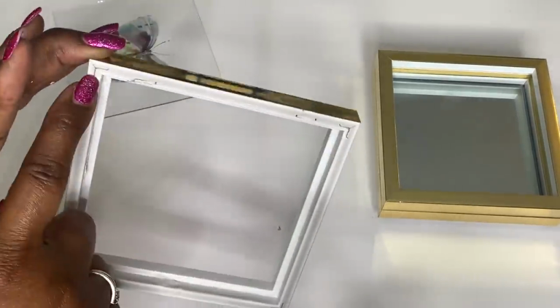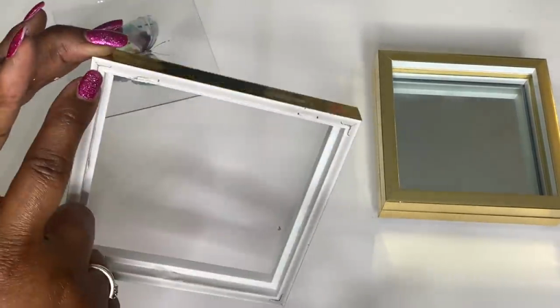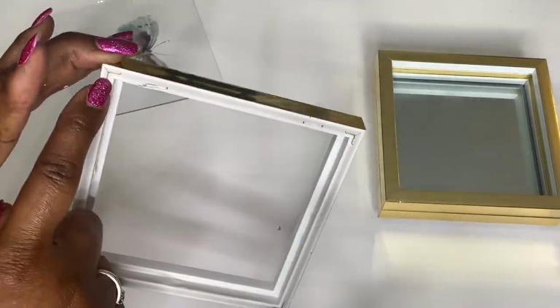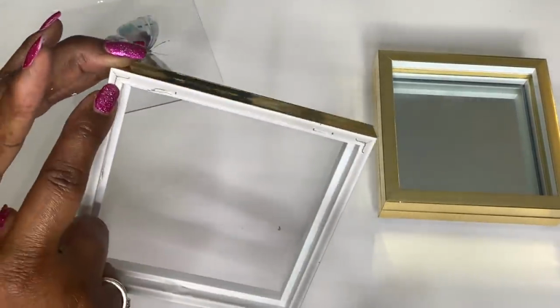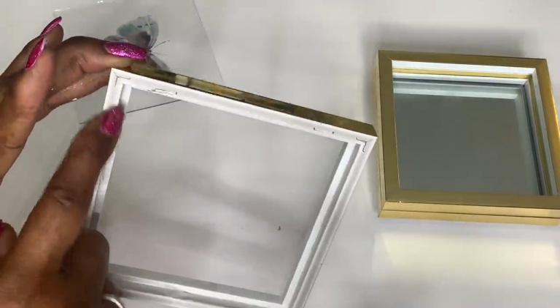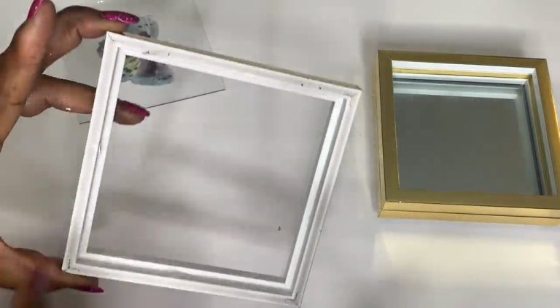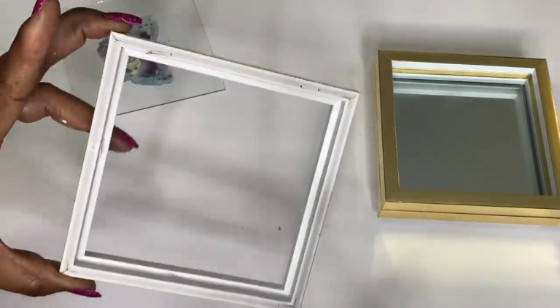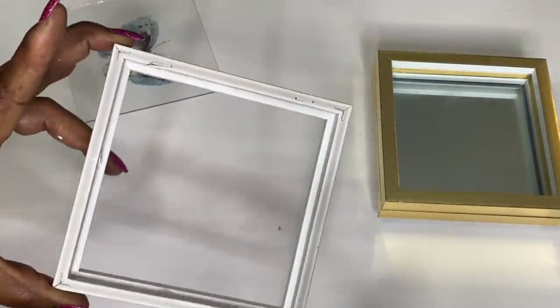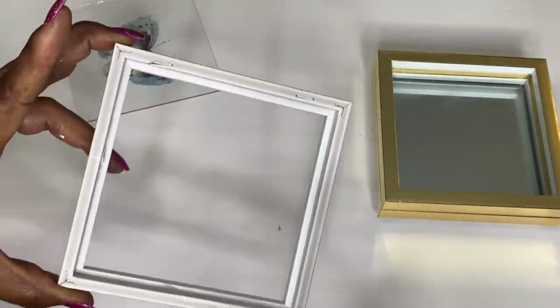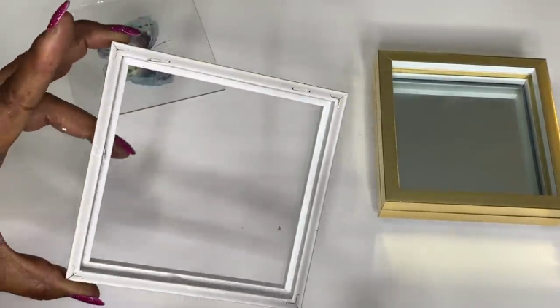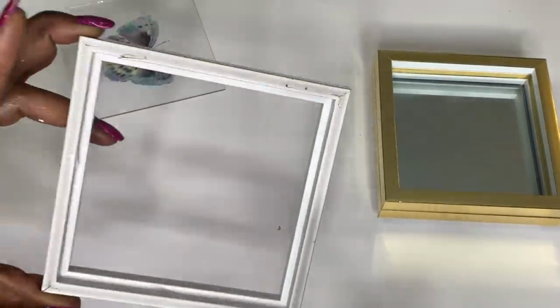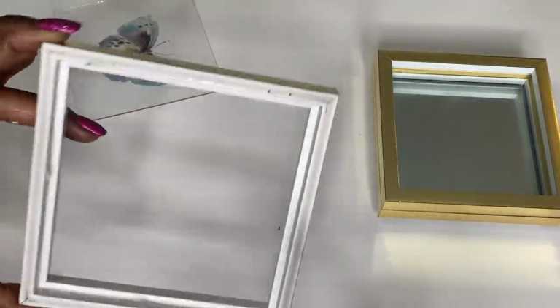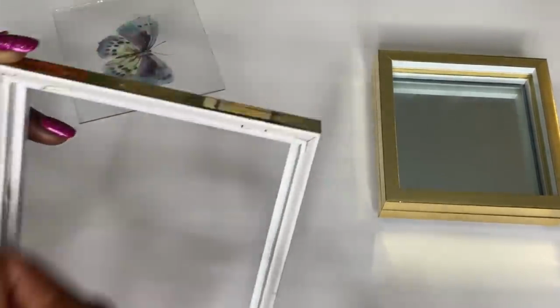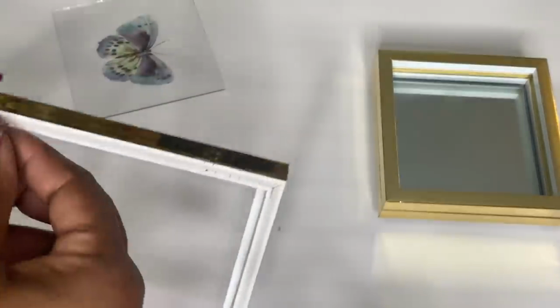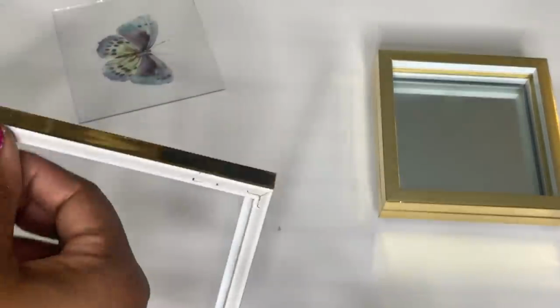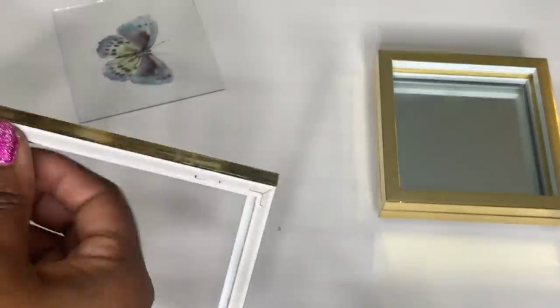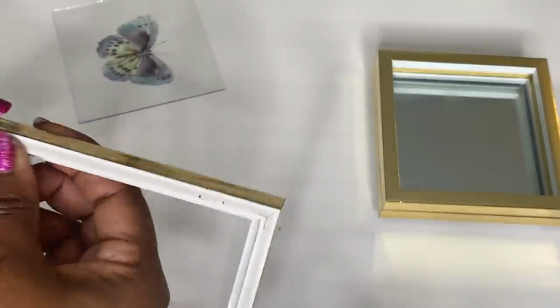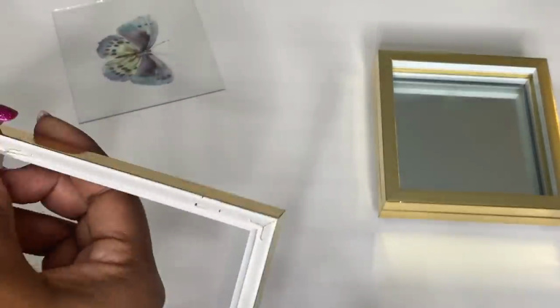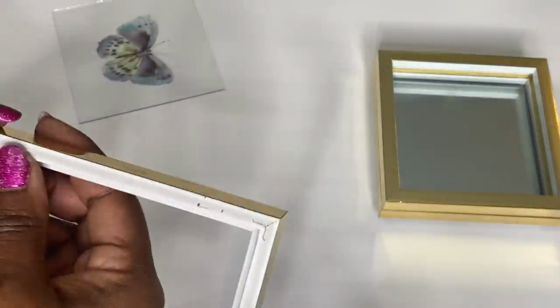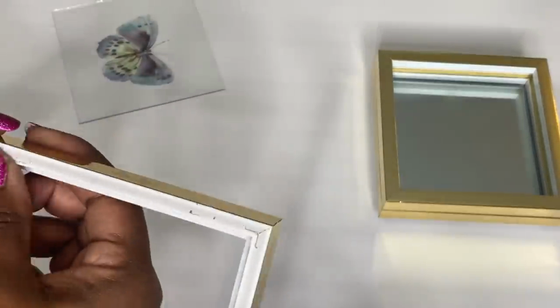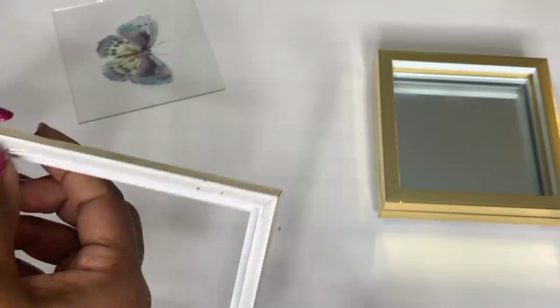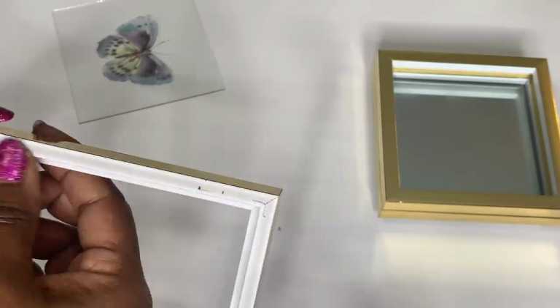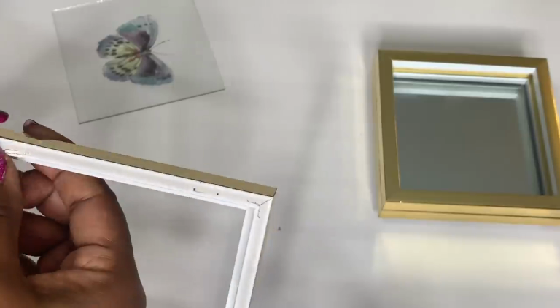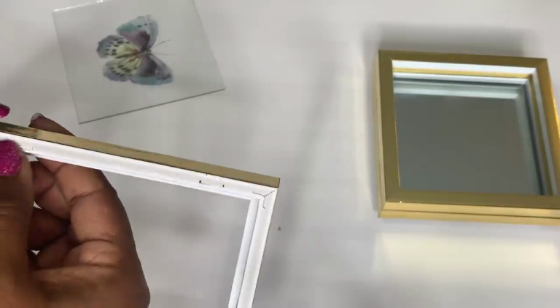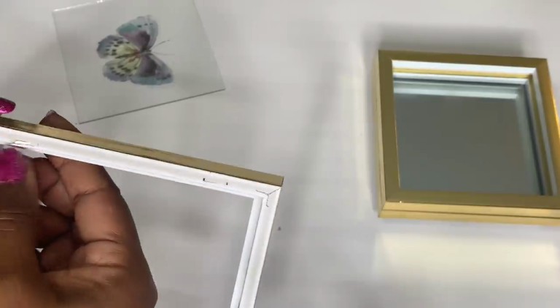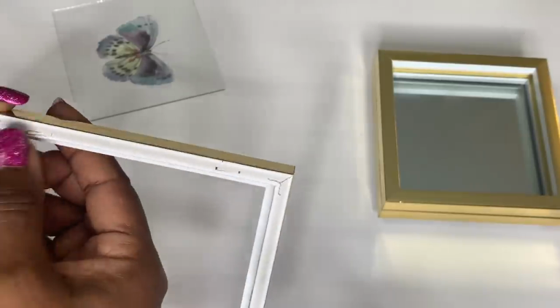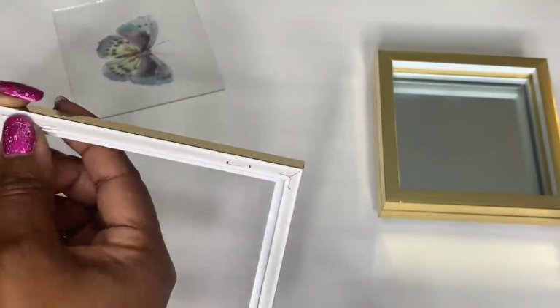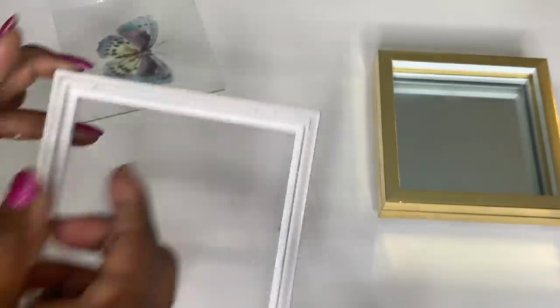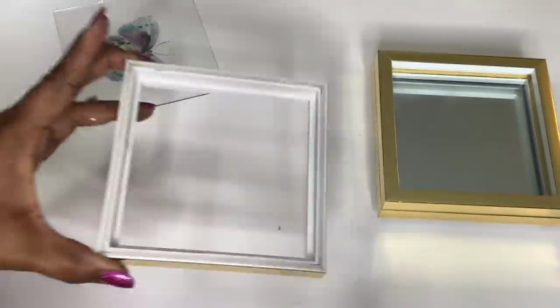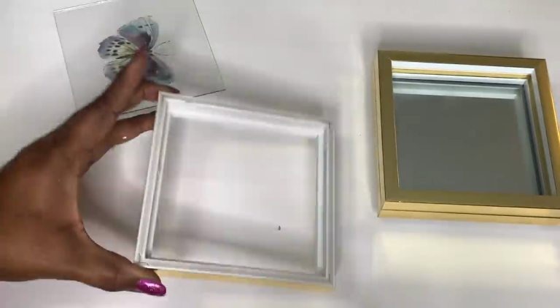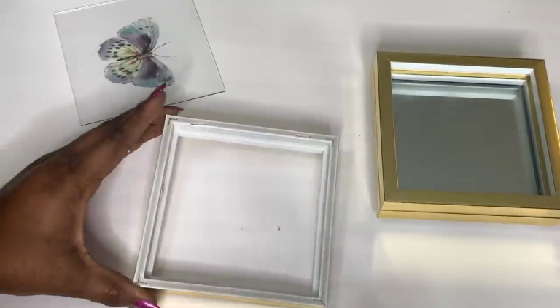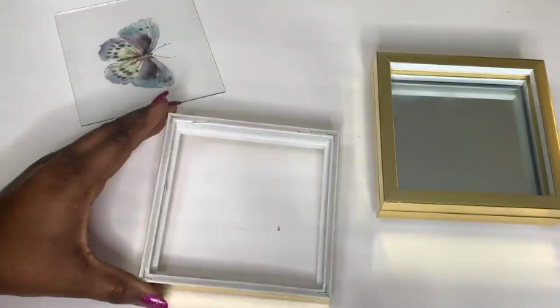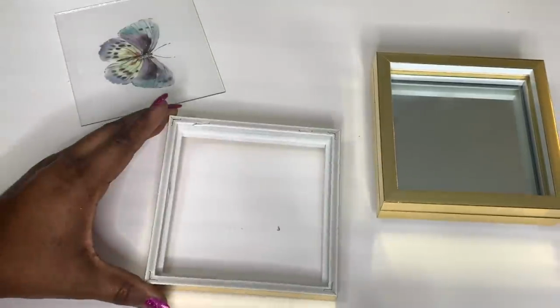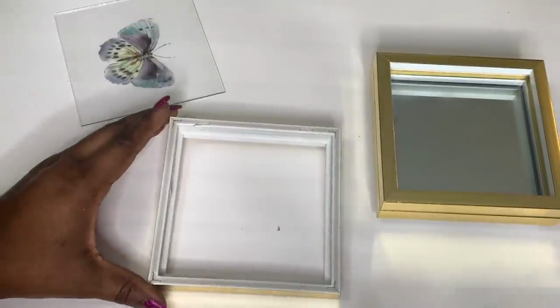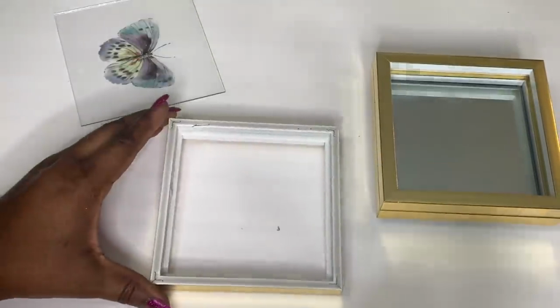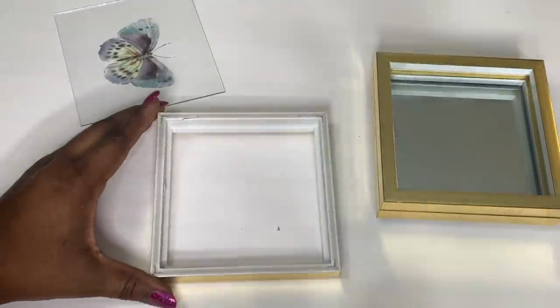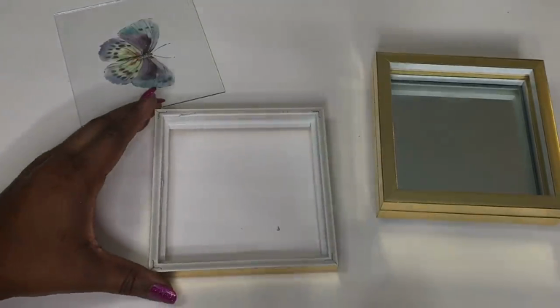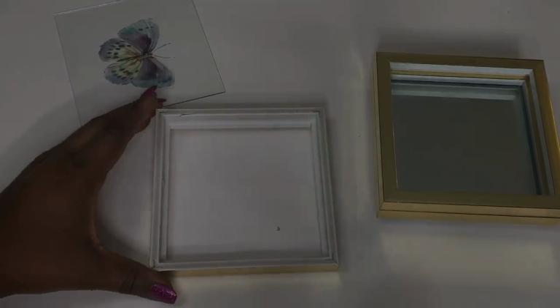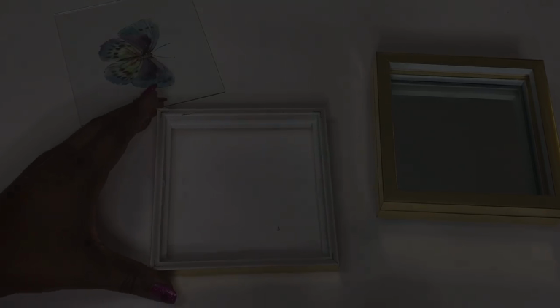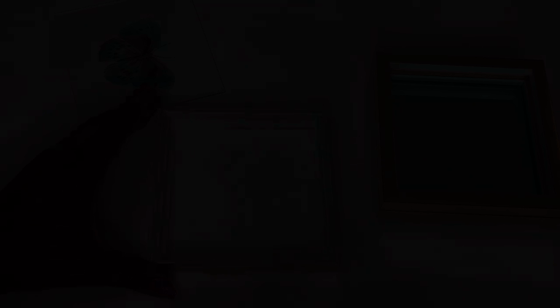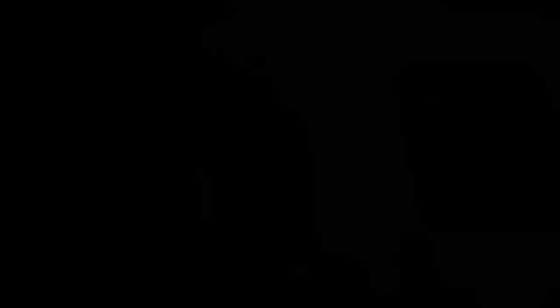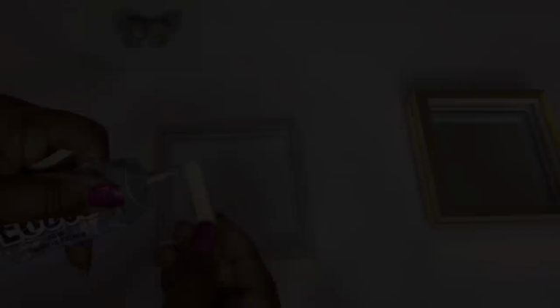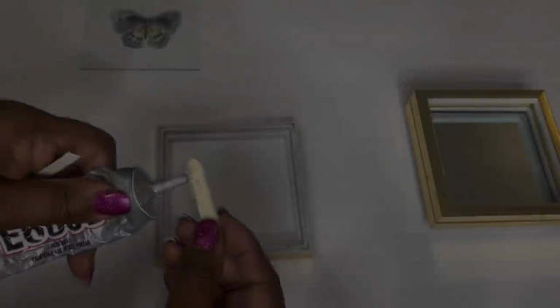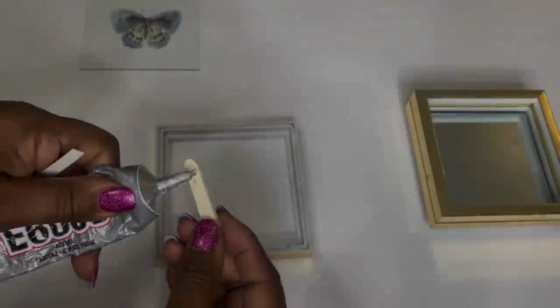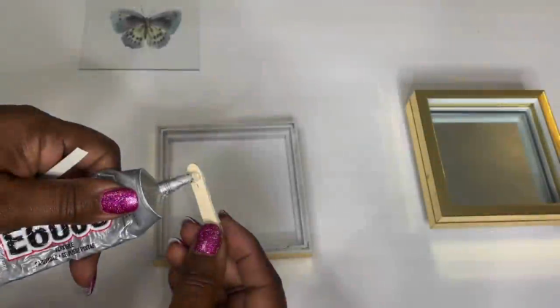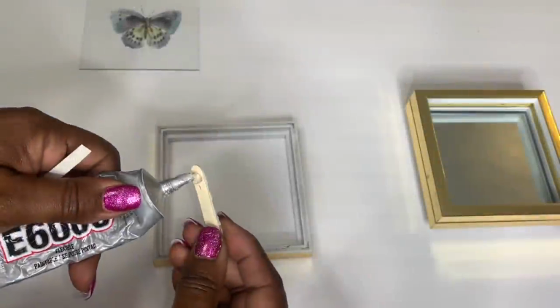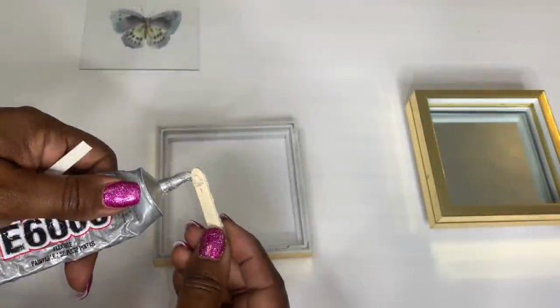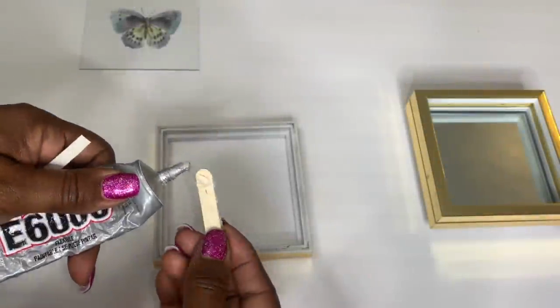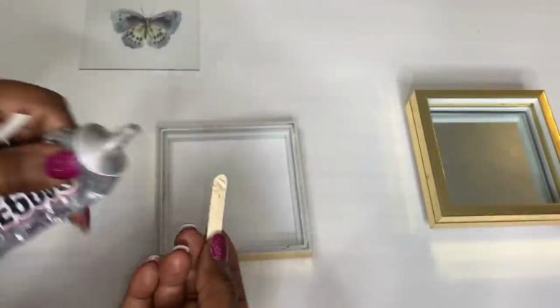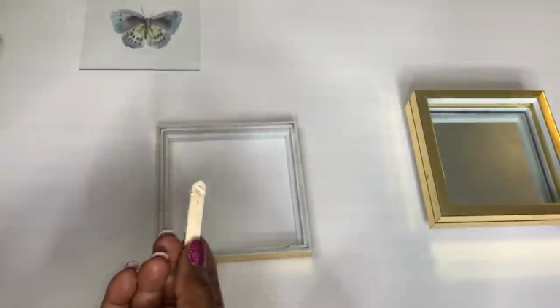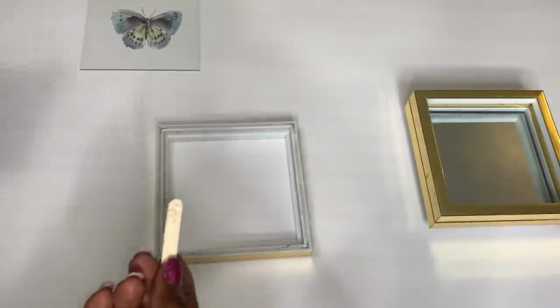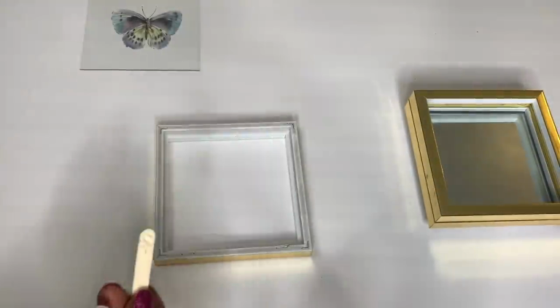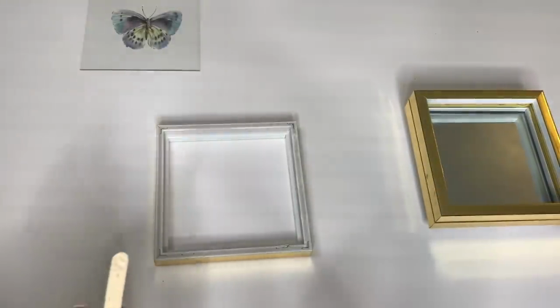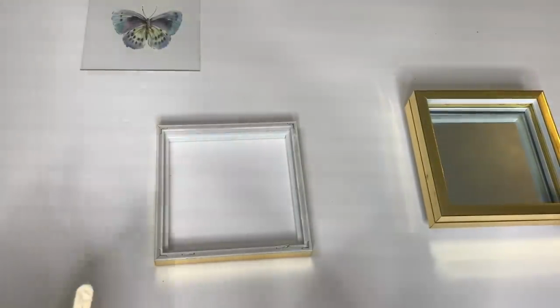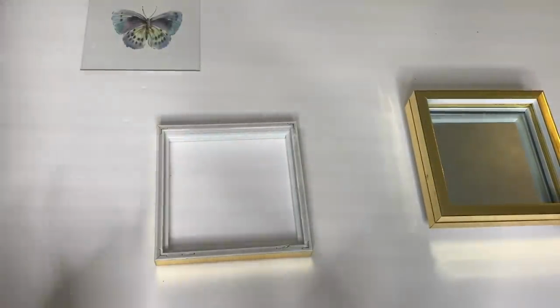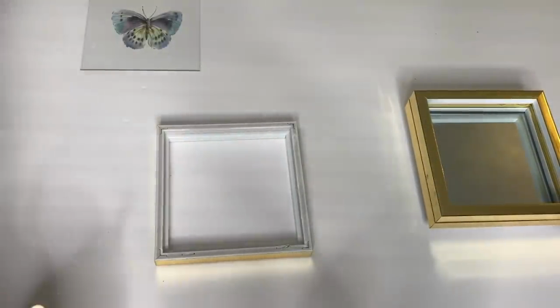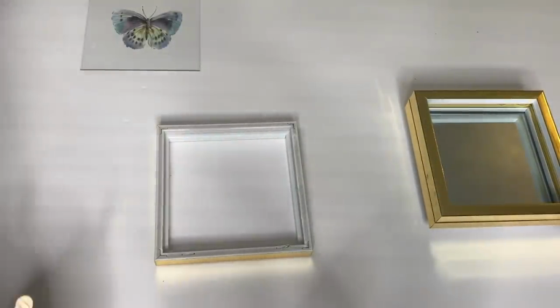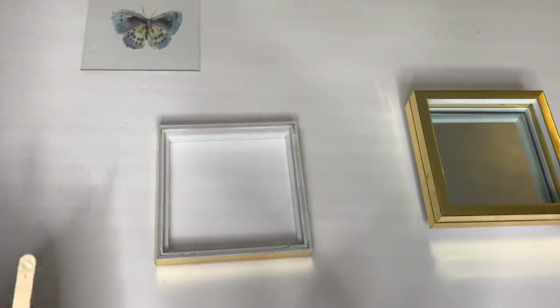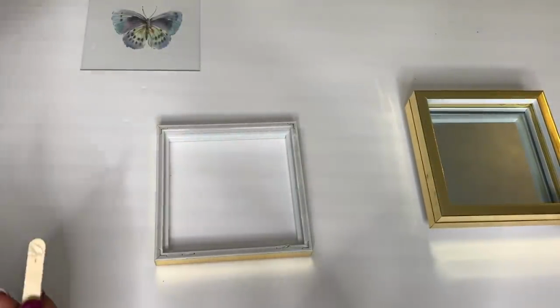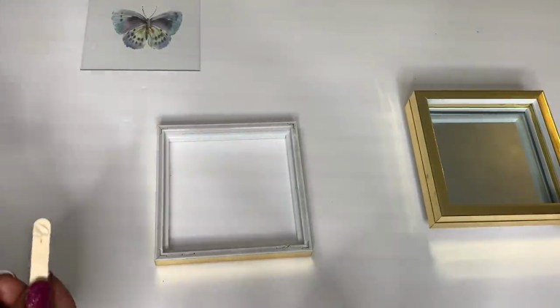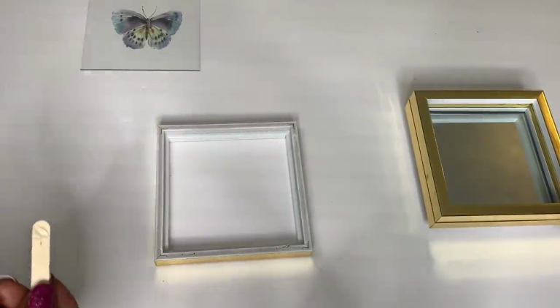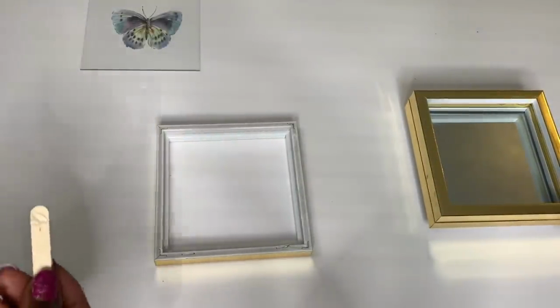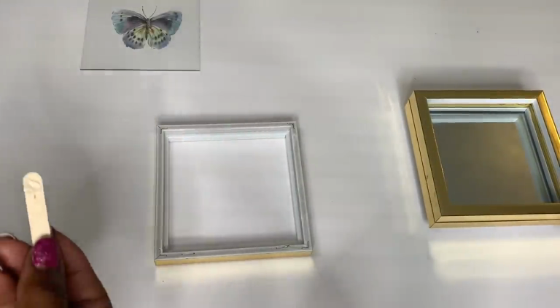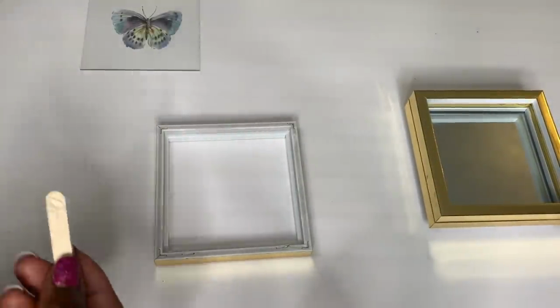Before I re-add my glass, I've decided to cover the back of the frame with gold metallic ribbon that I already had at home.